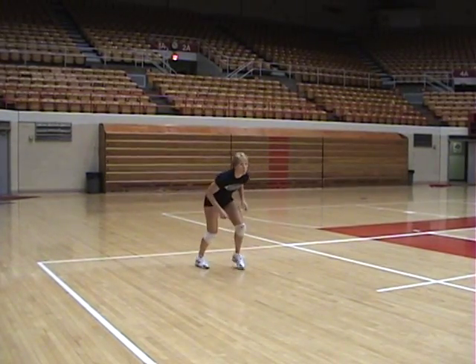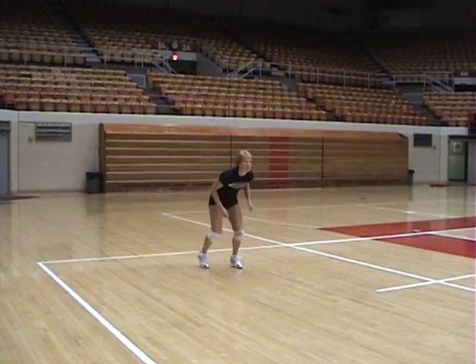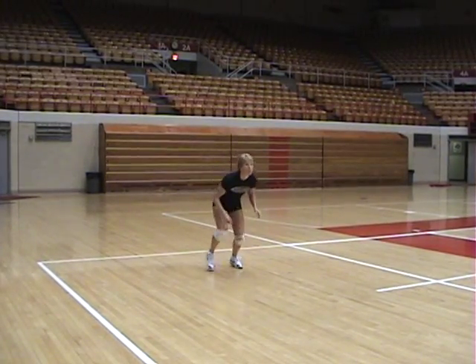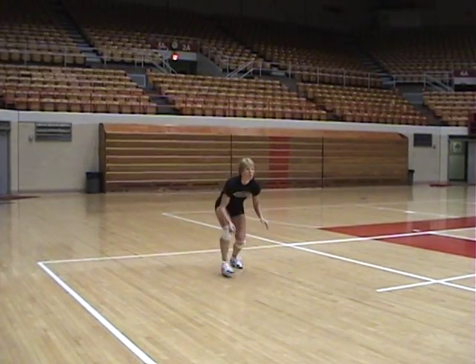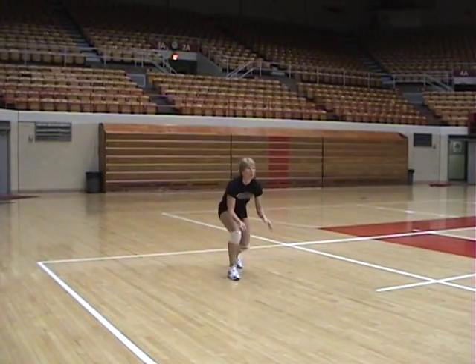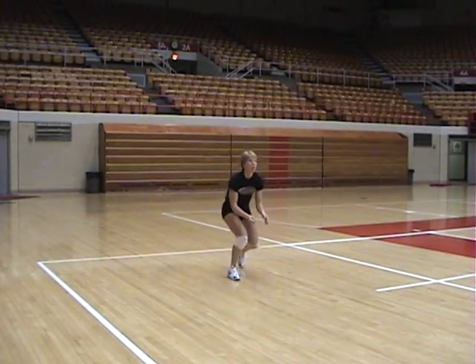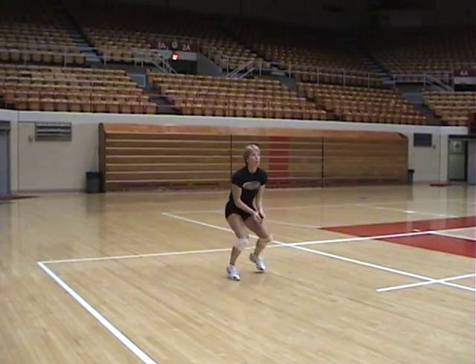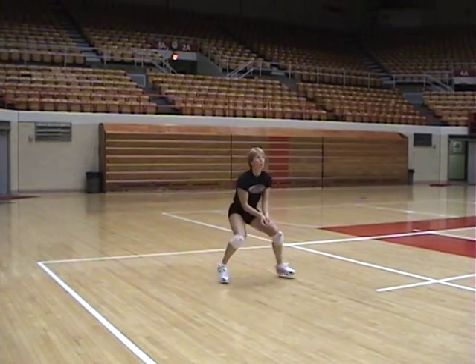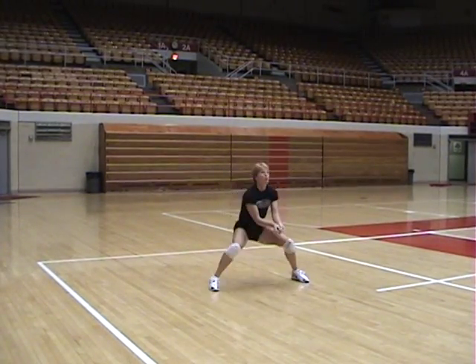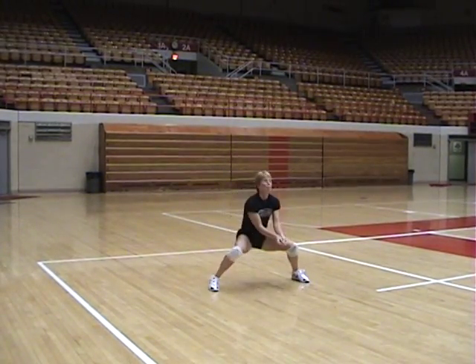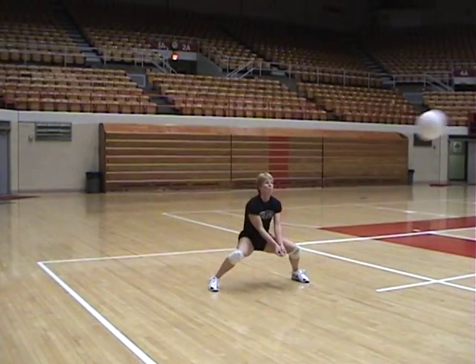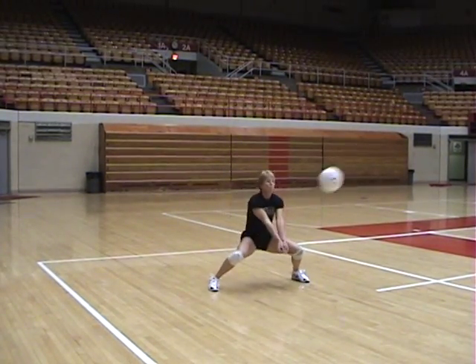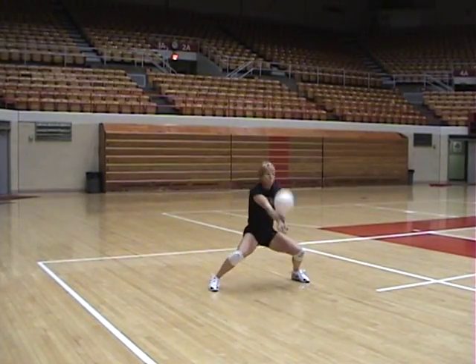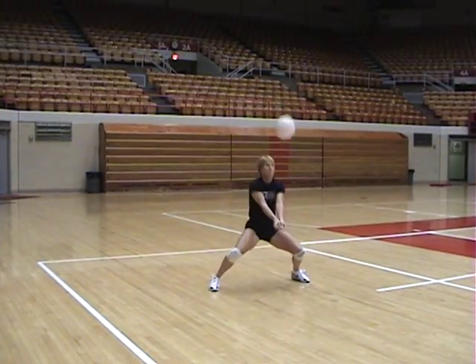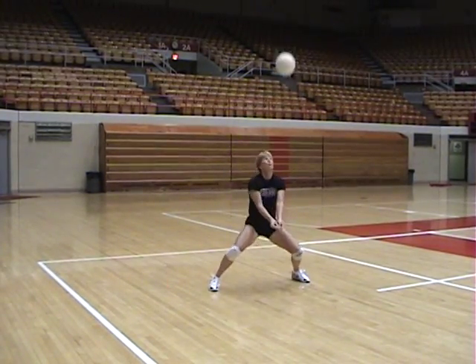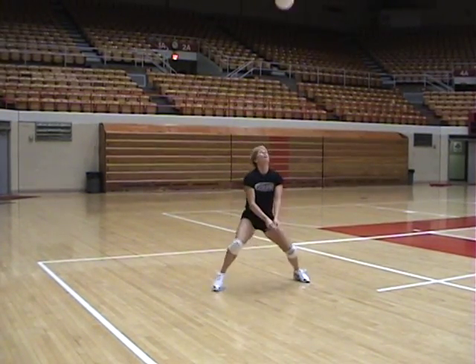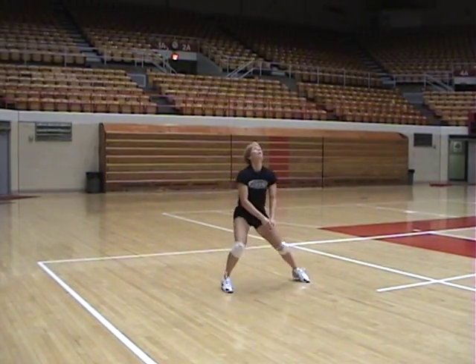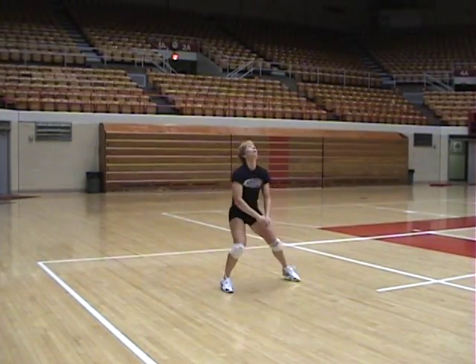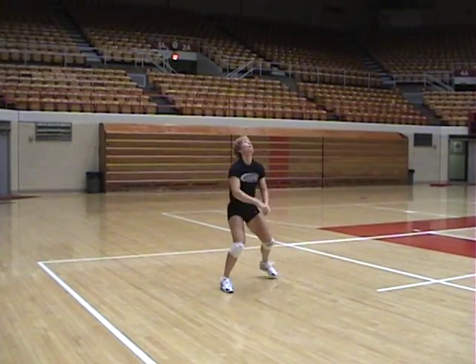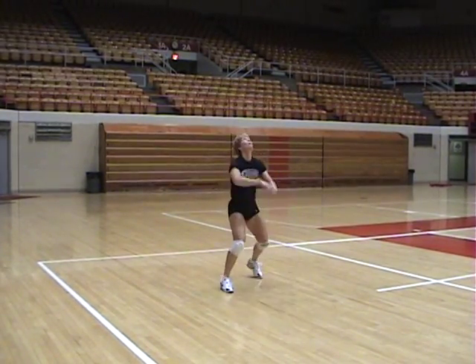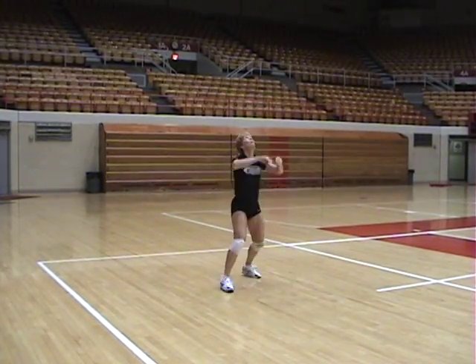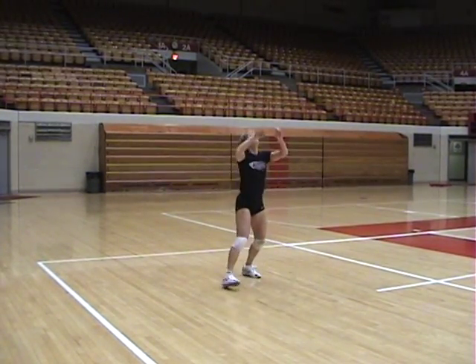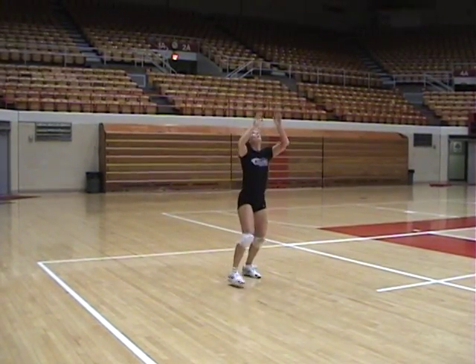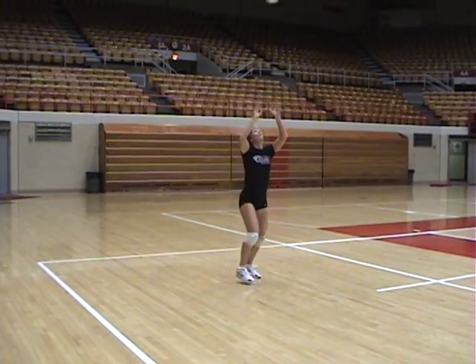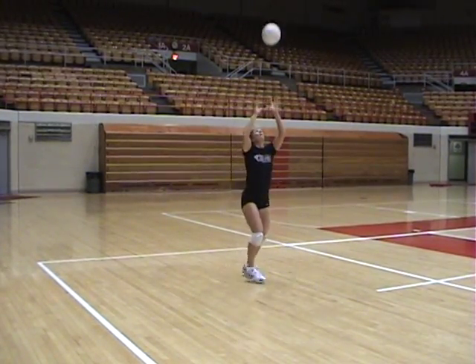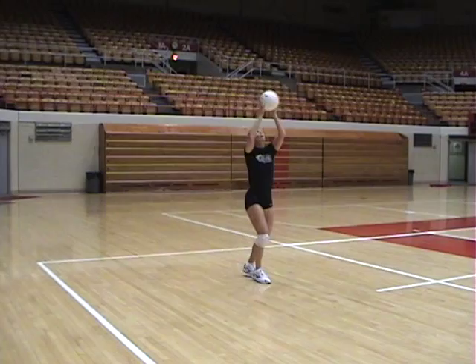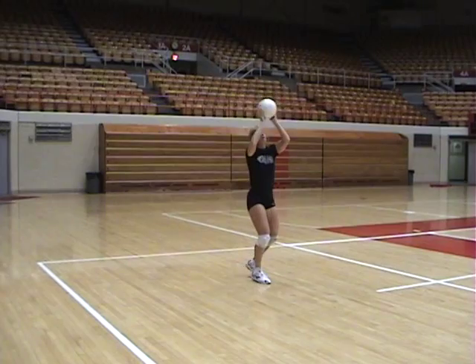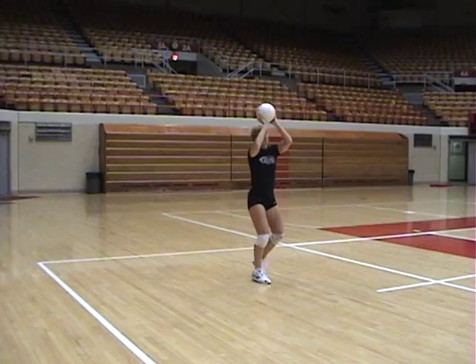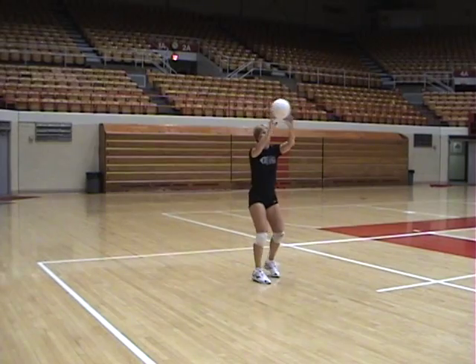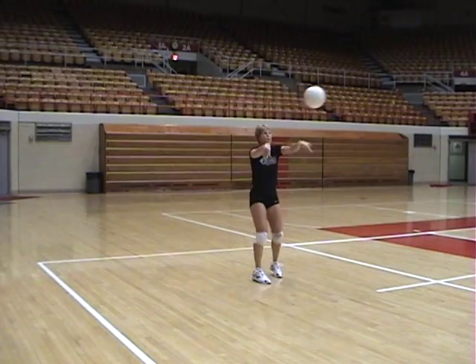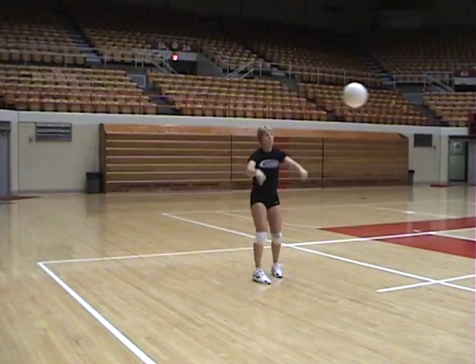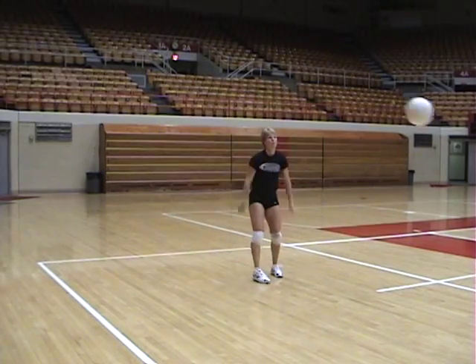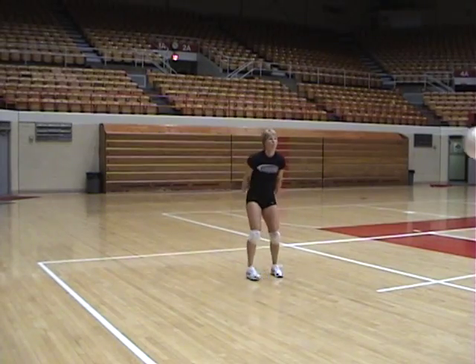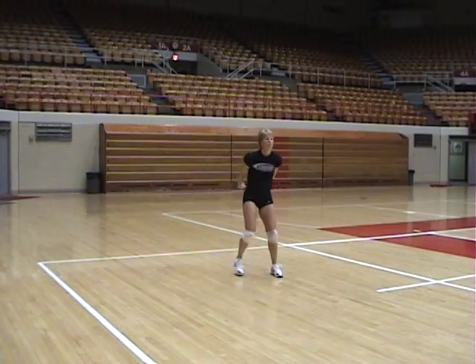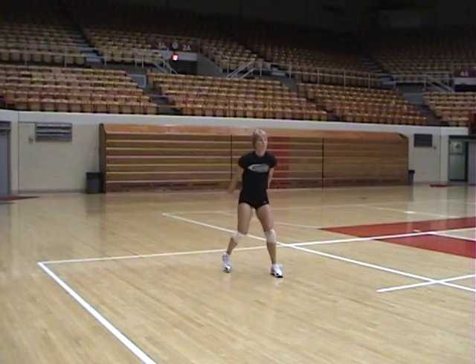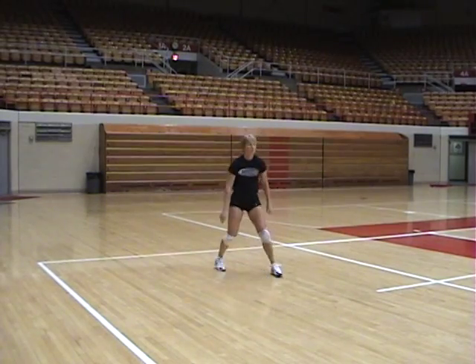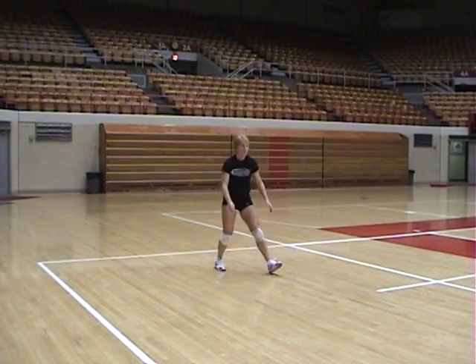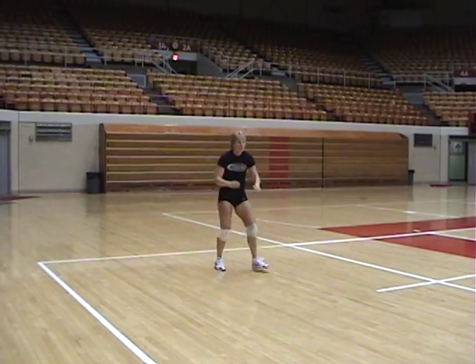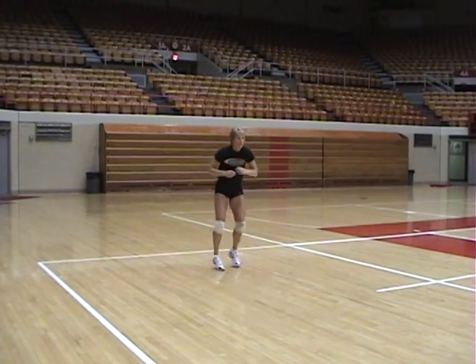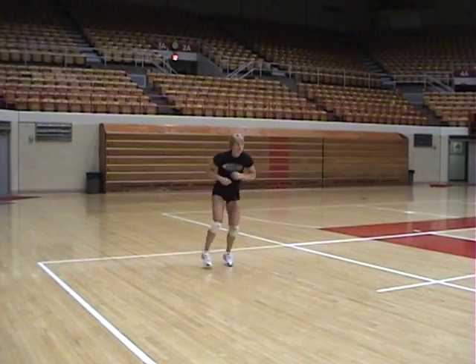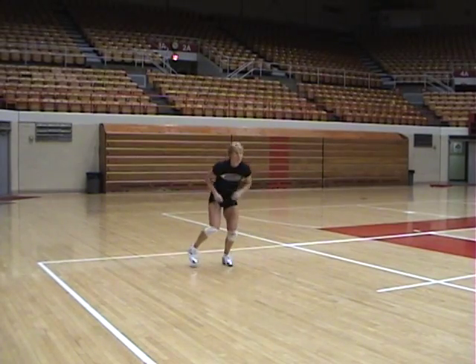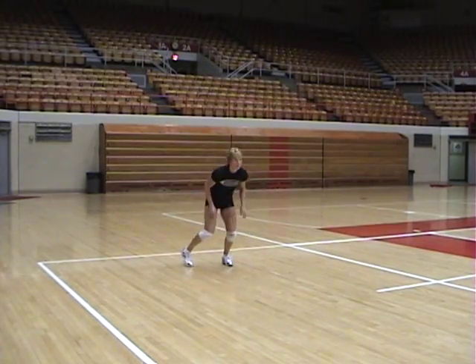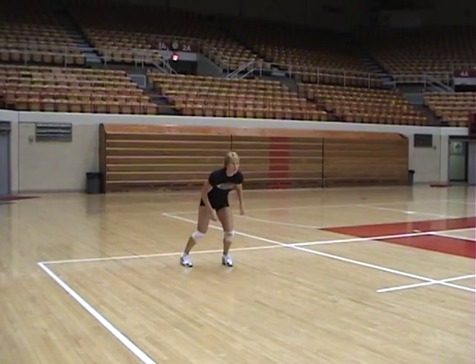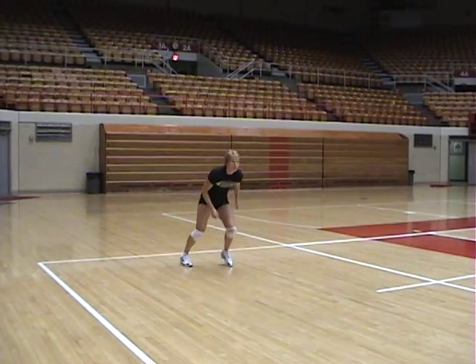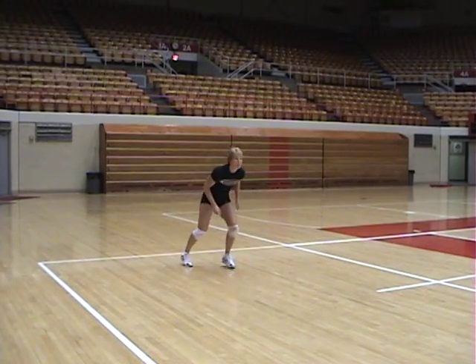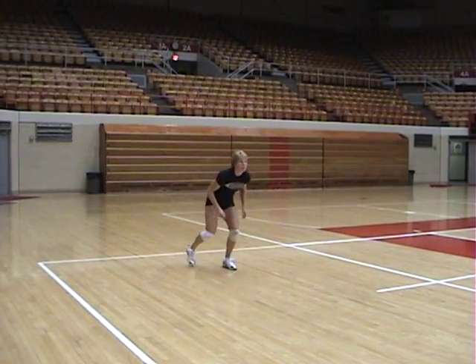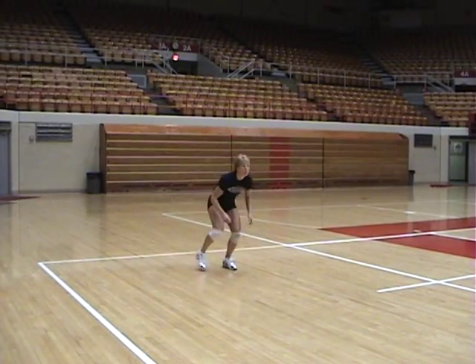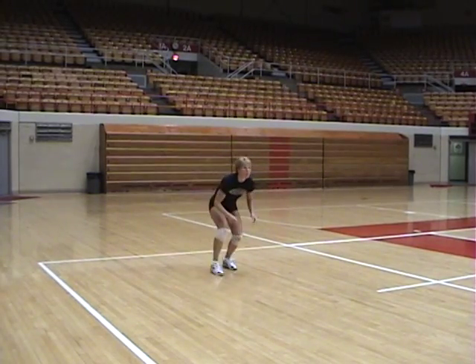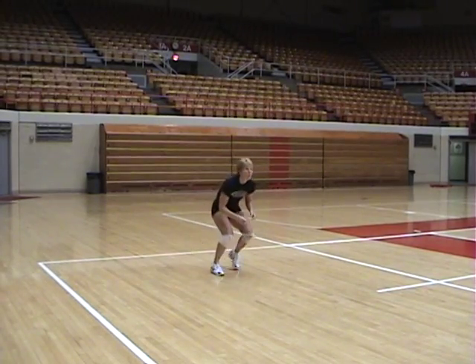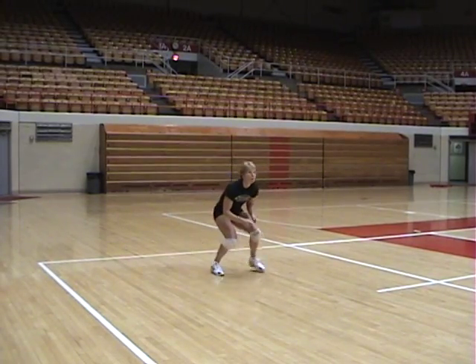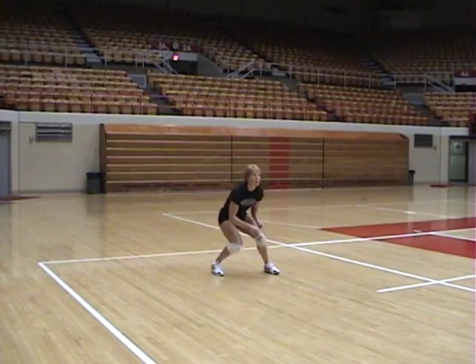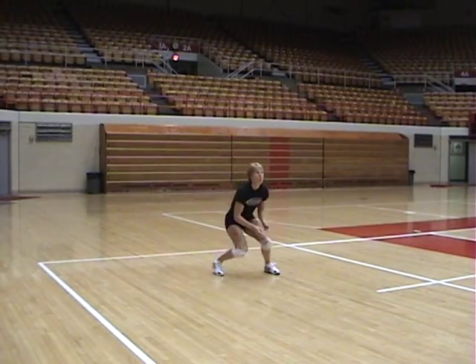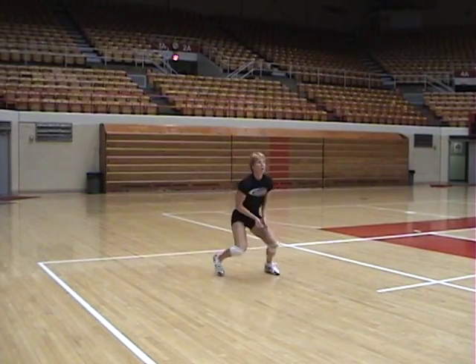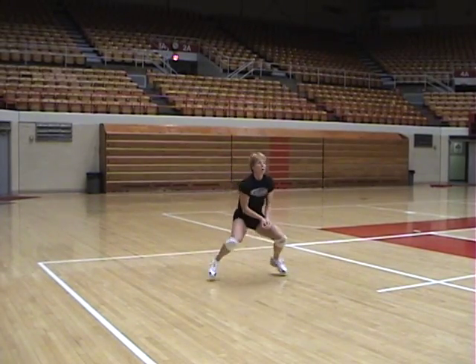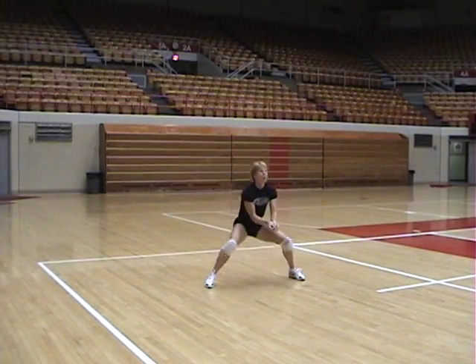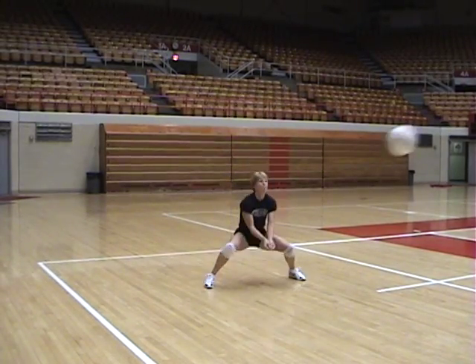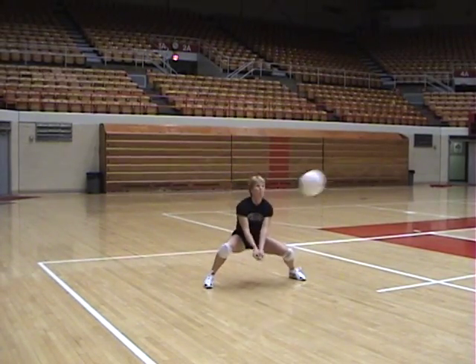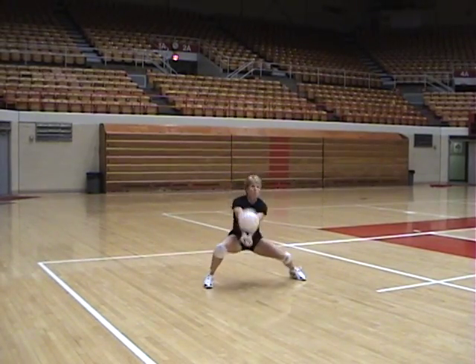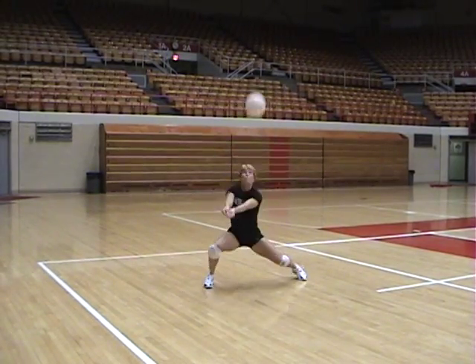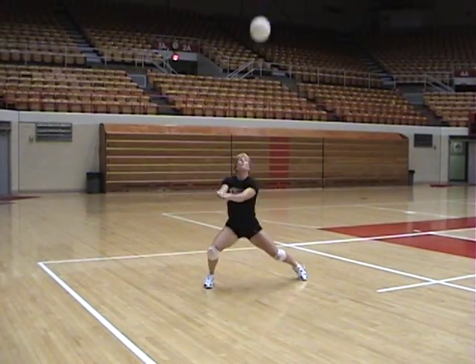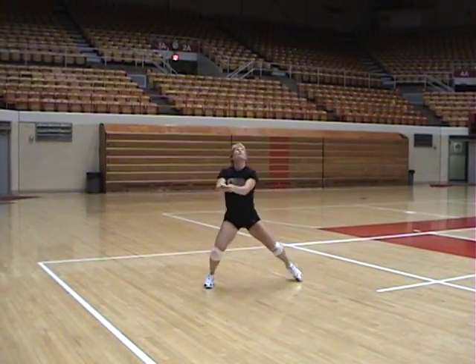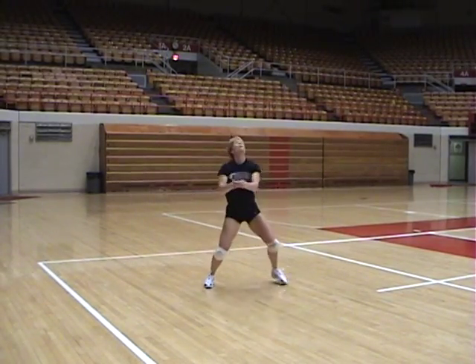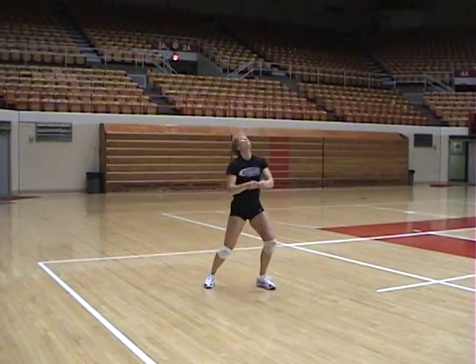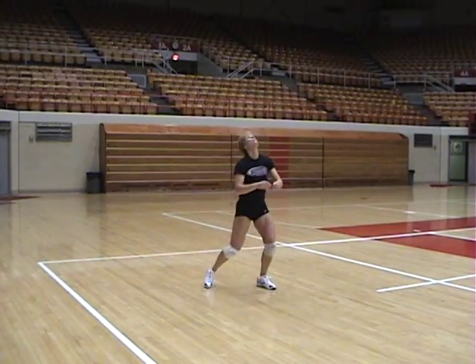And here we see a couple of different ways in which we can help our players to get their hips below the ball.